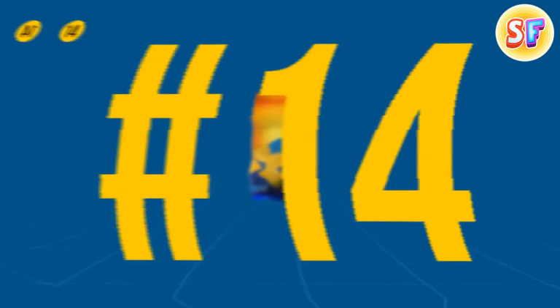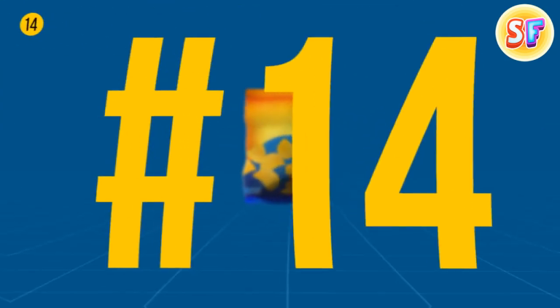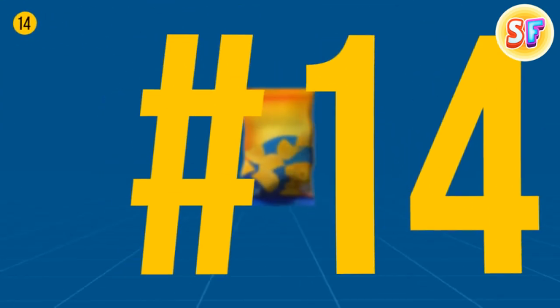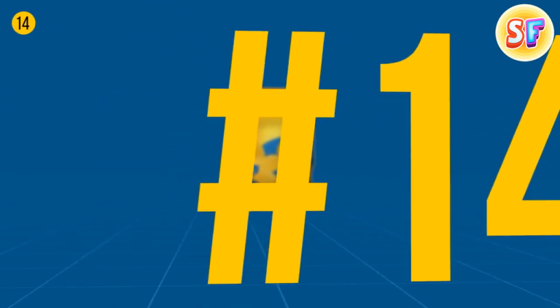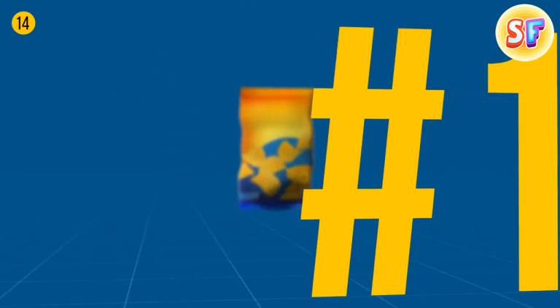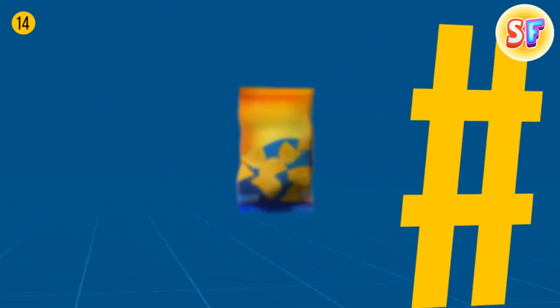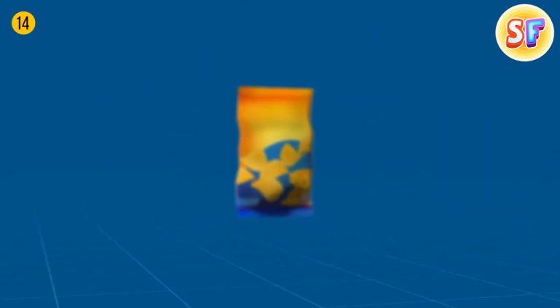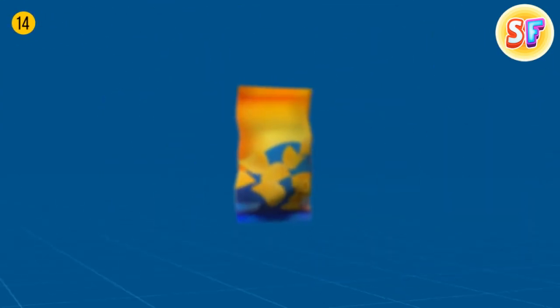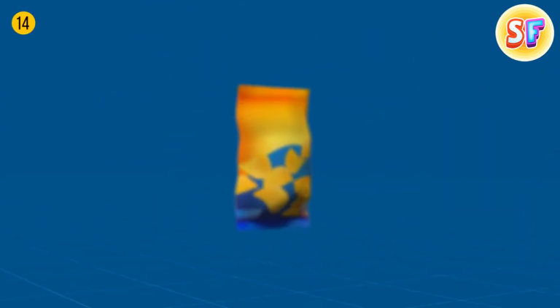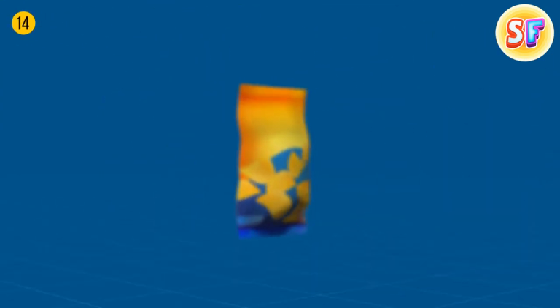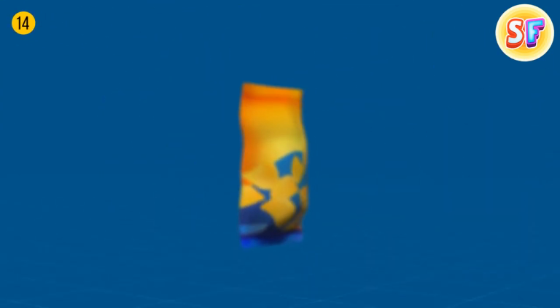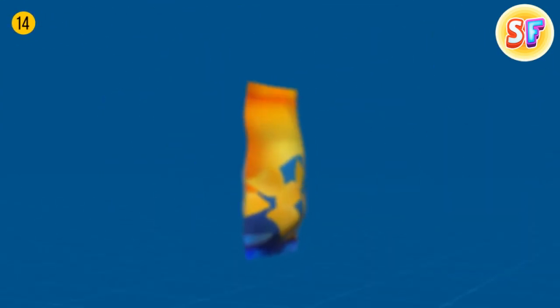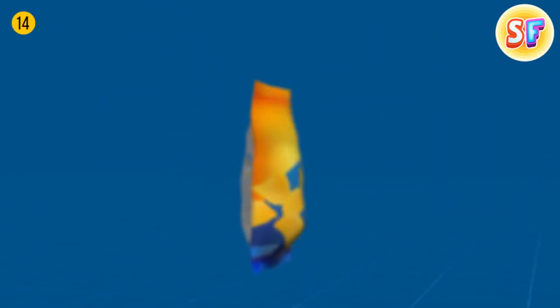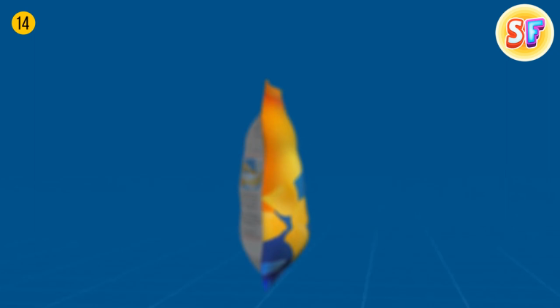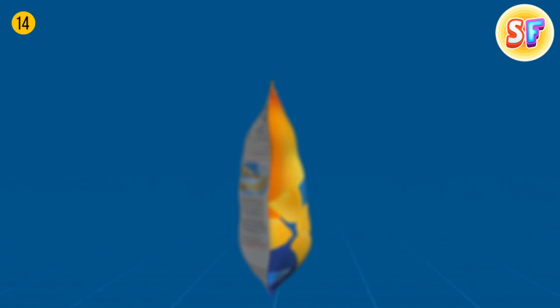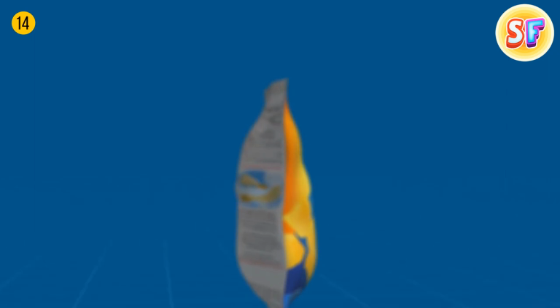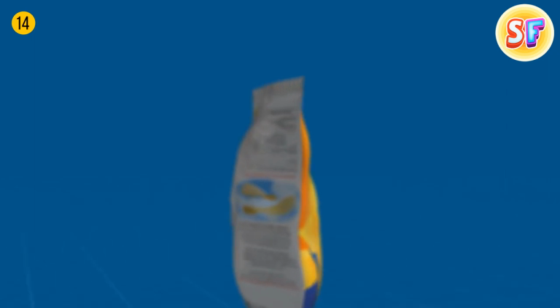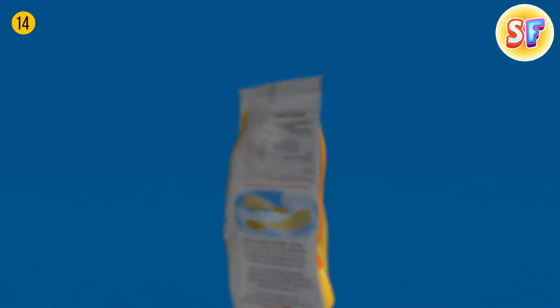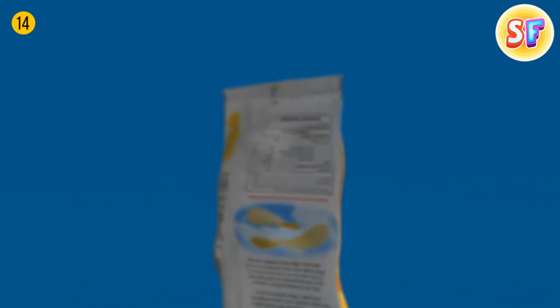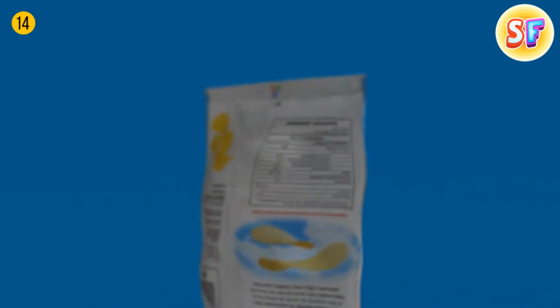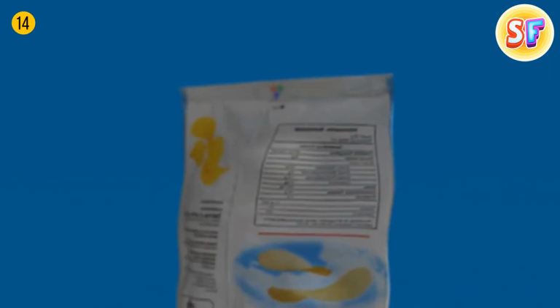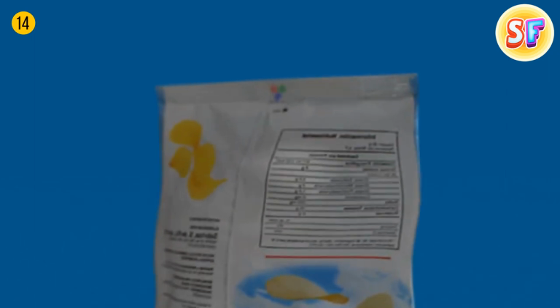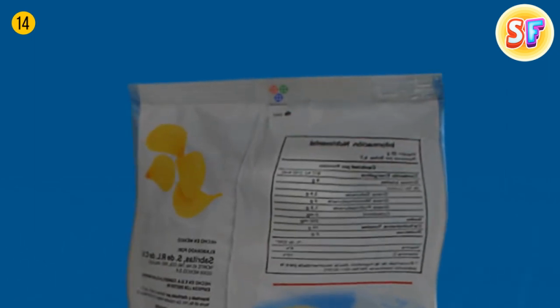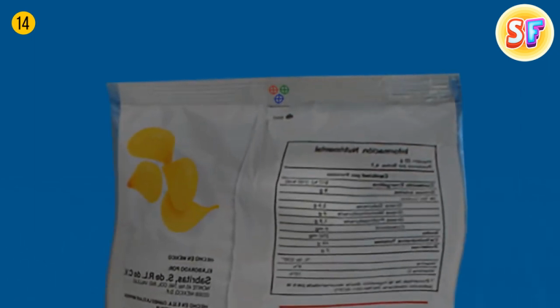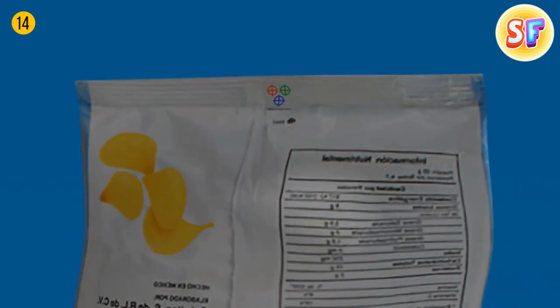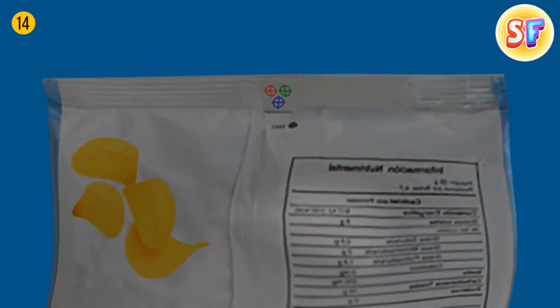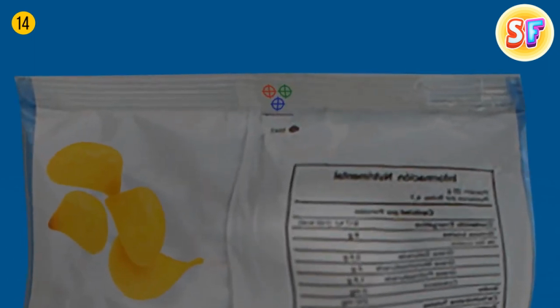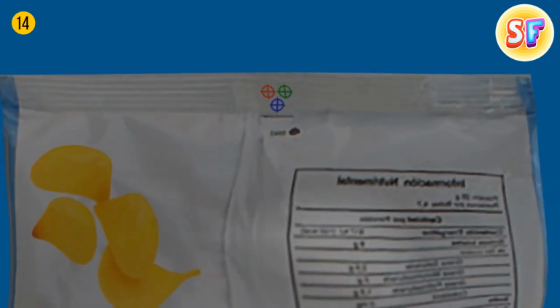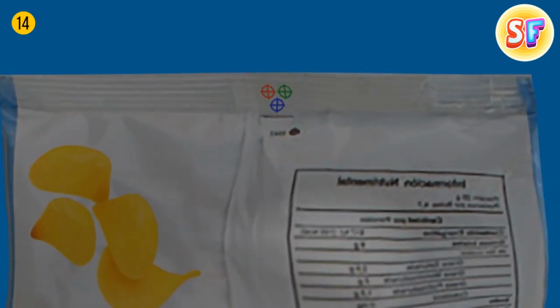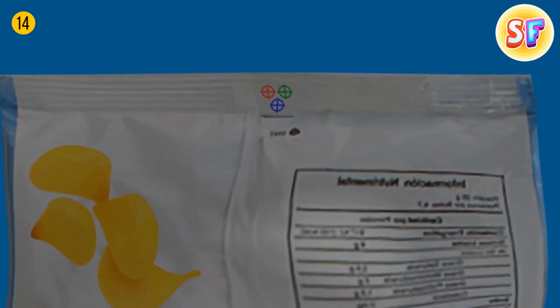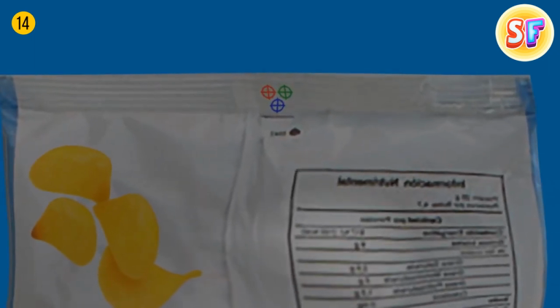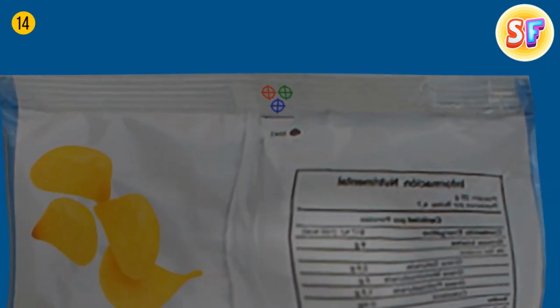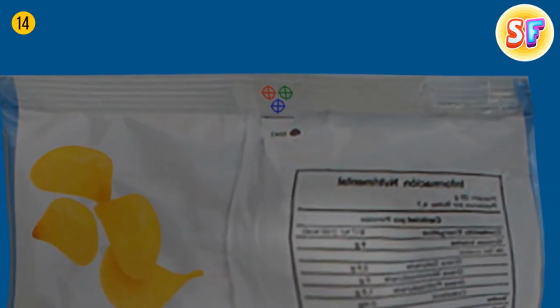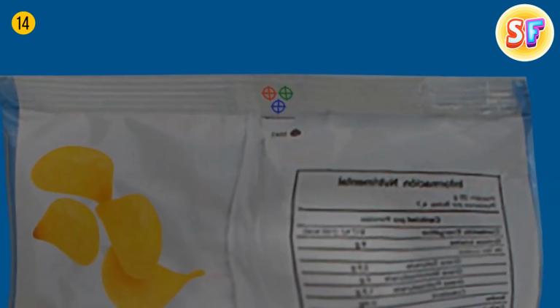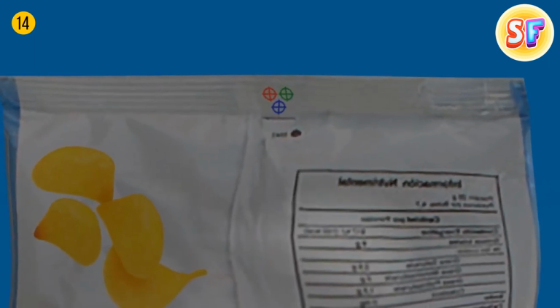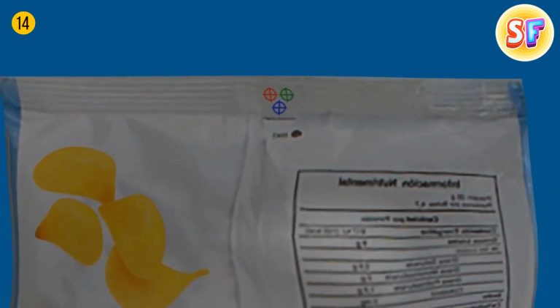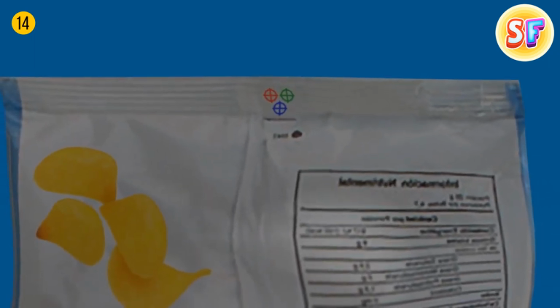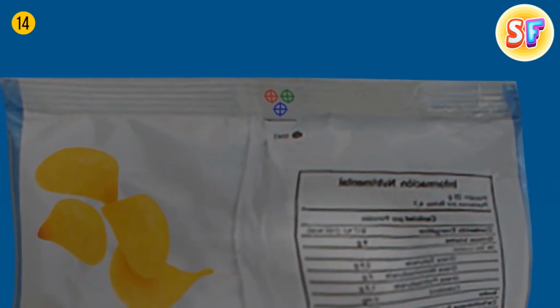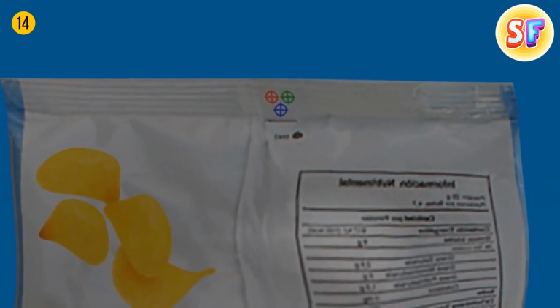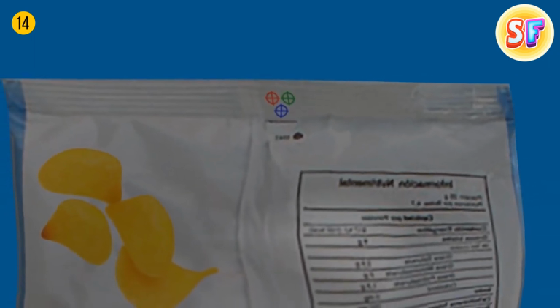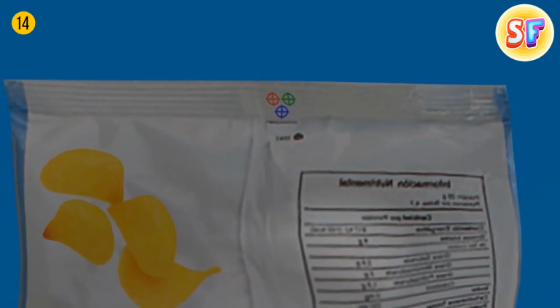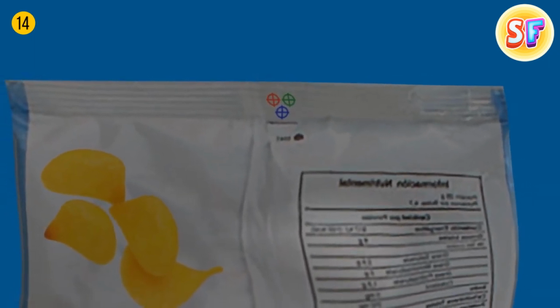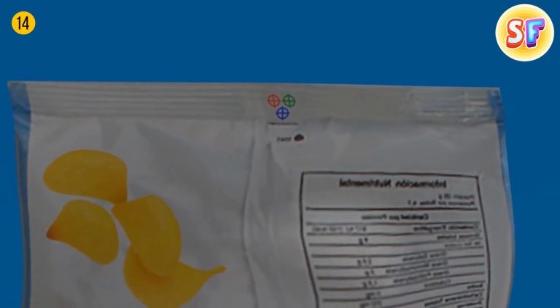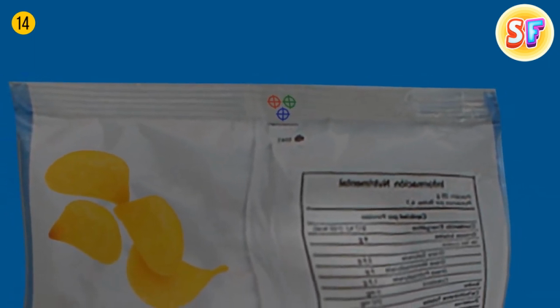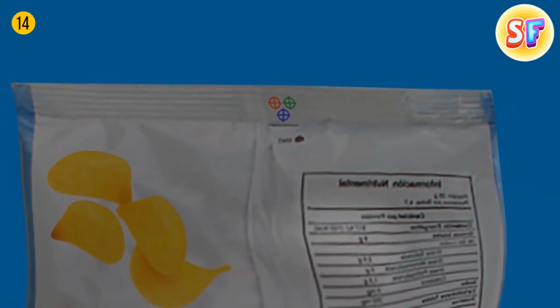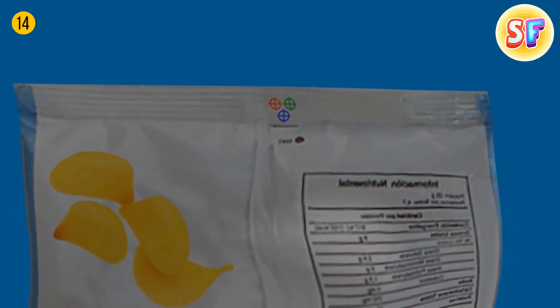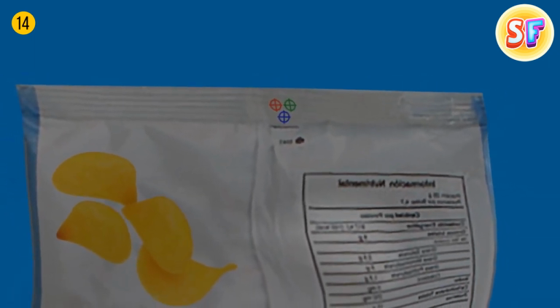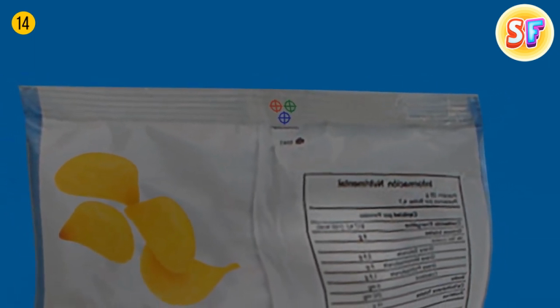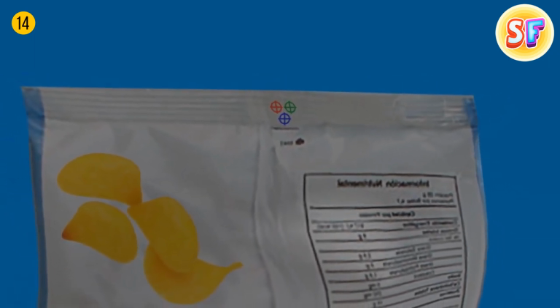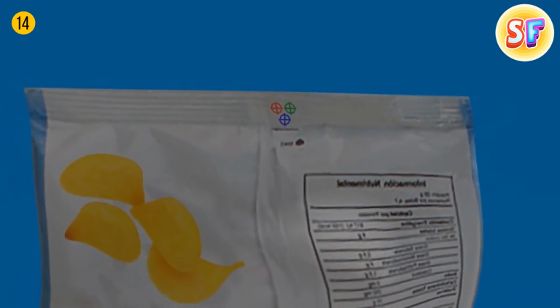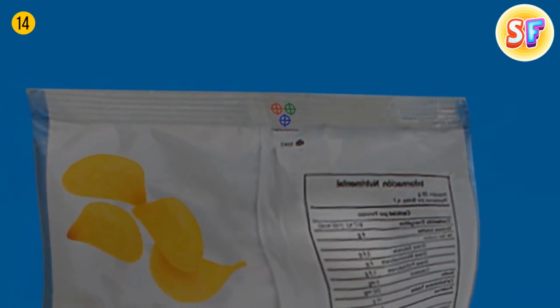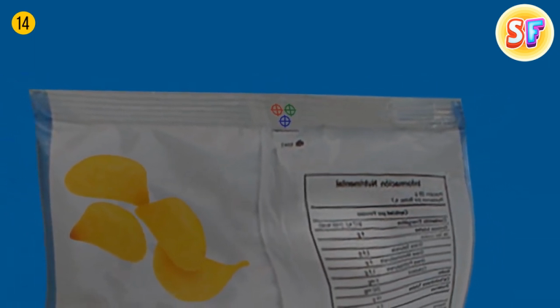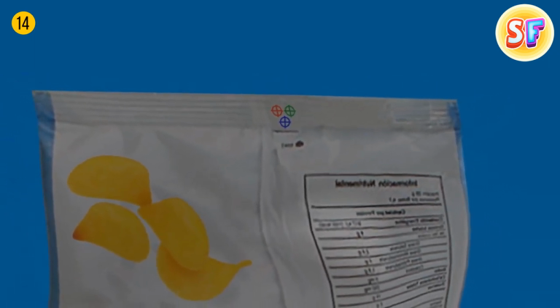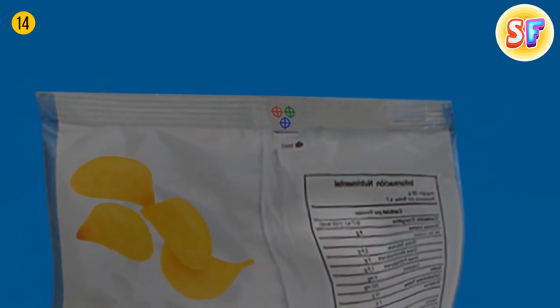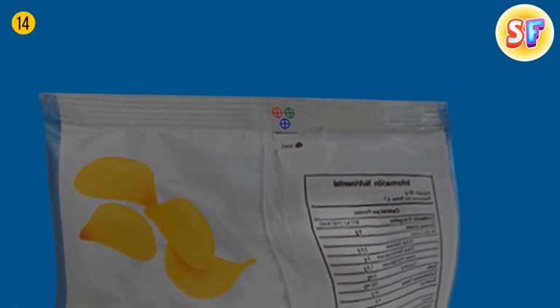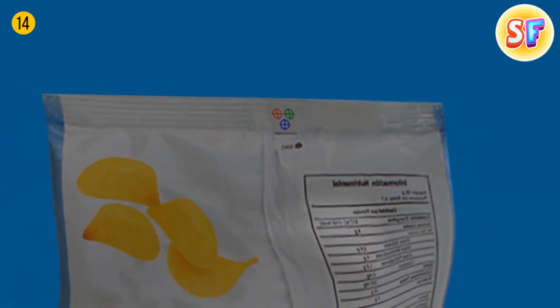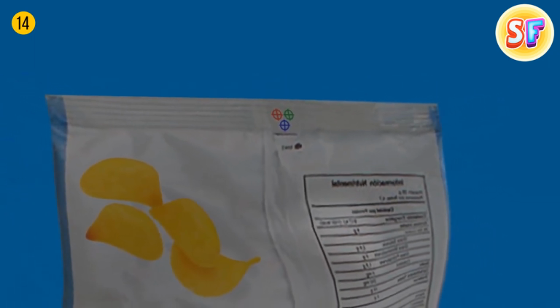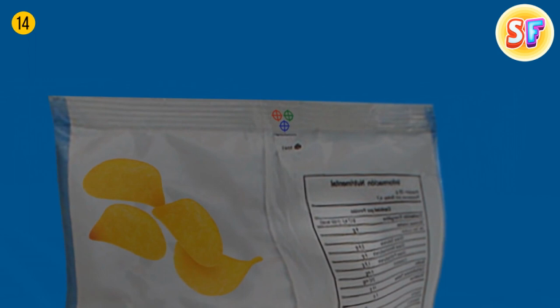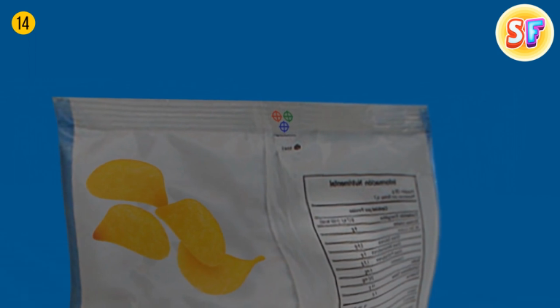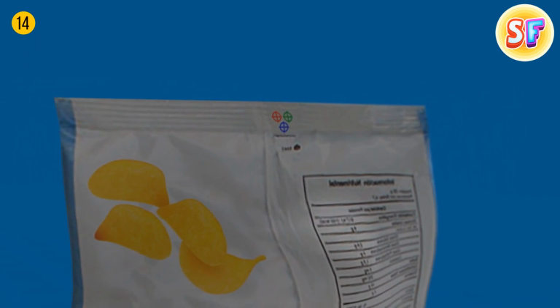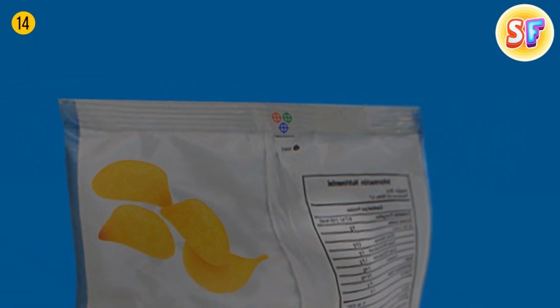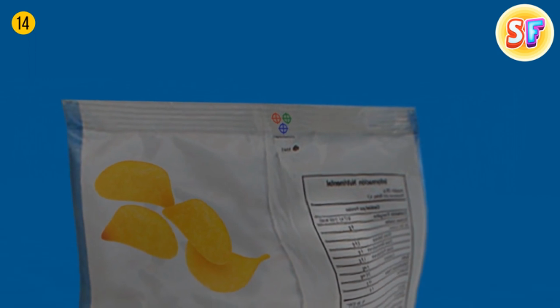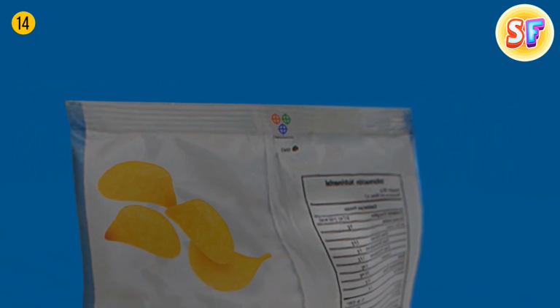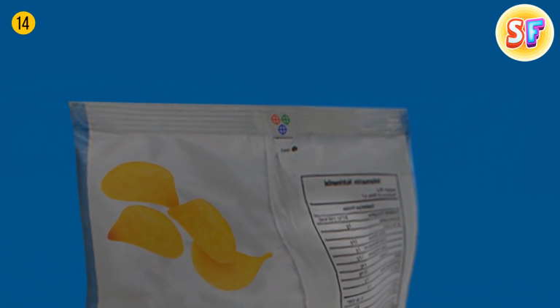Colored dots on chip bags help manufacturers control the package color and show what ink color was used on the package.